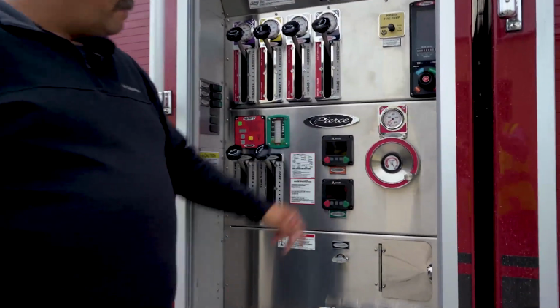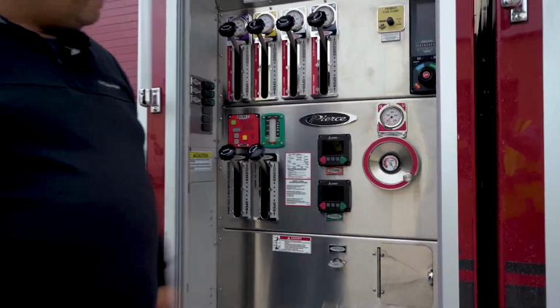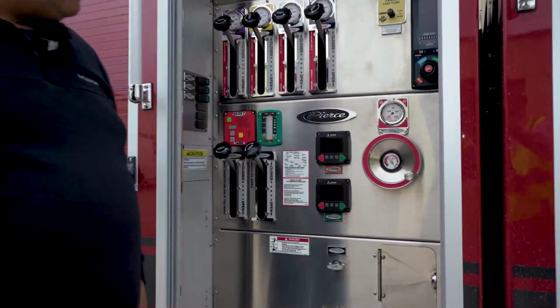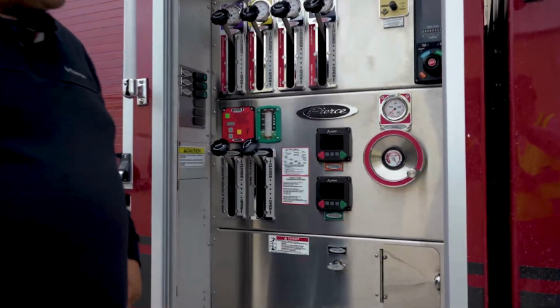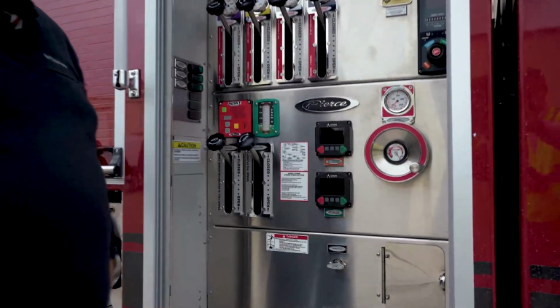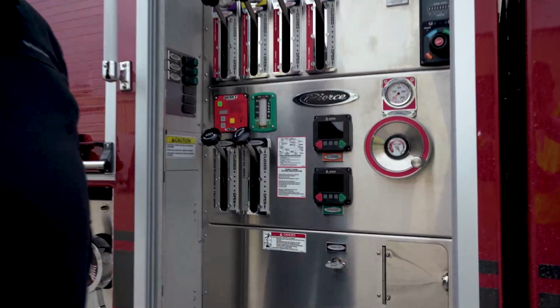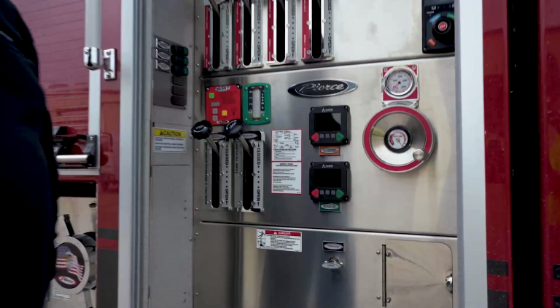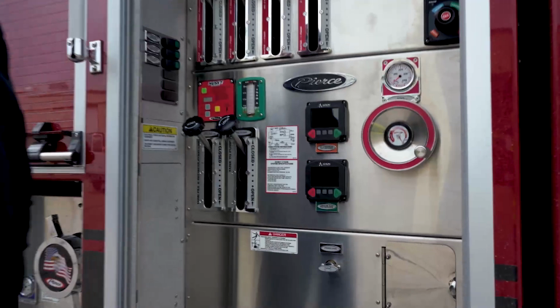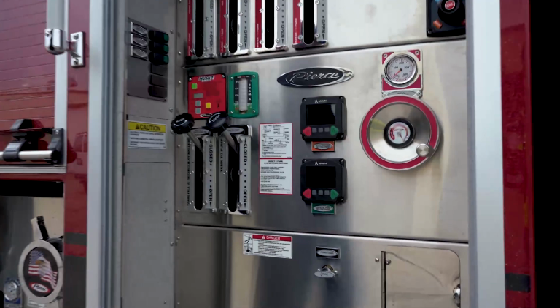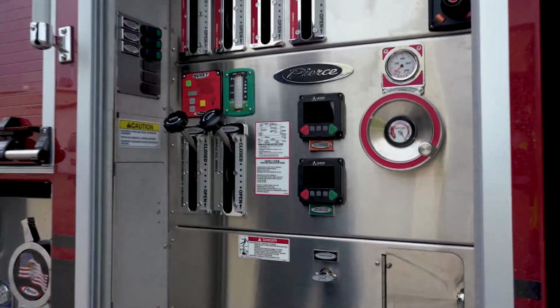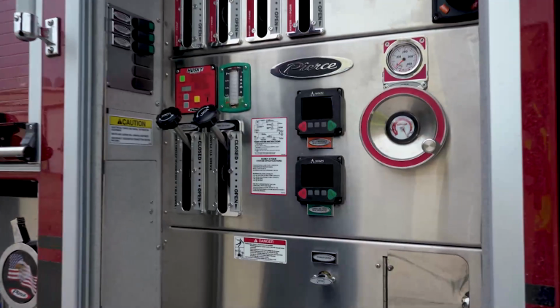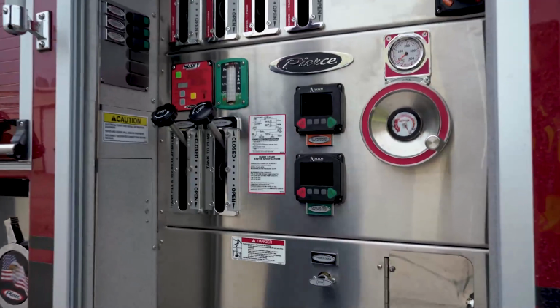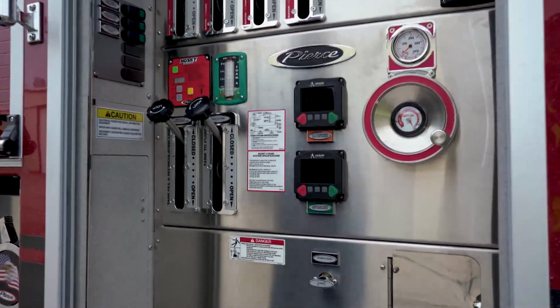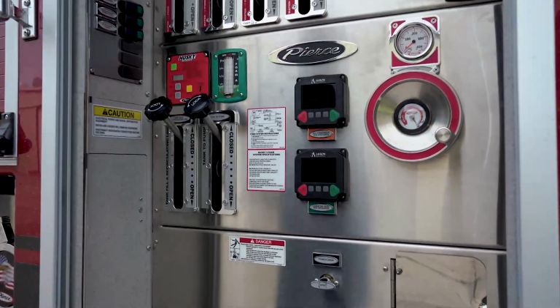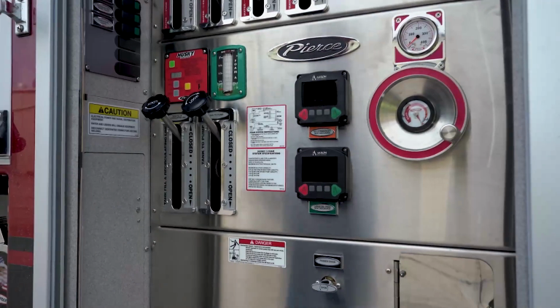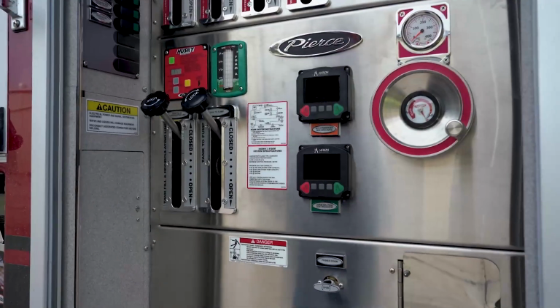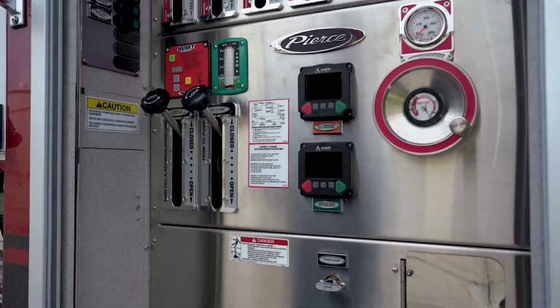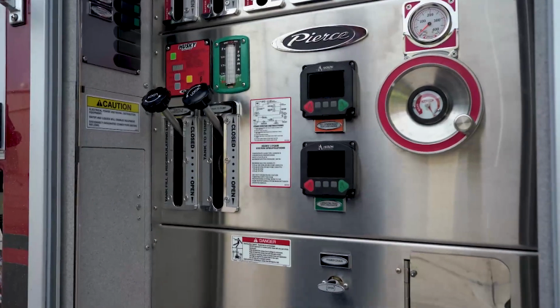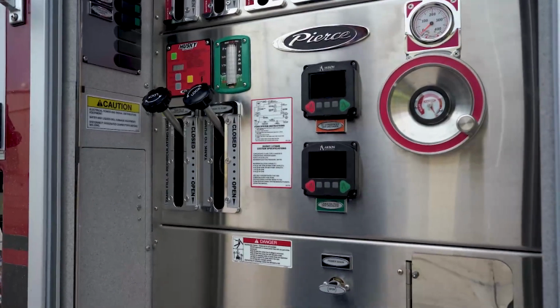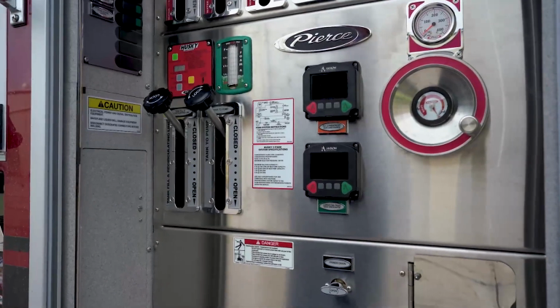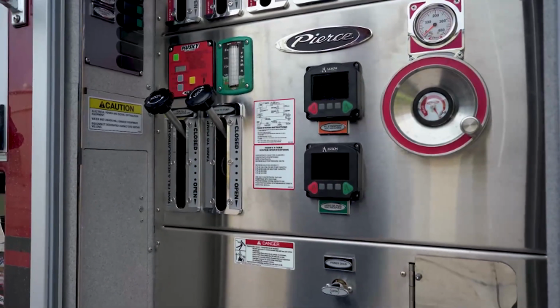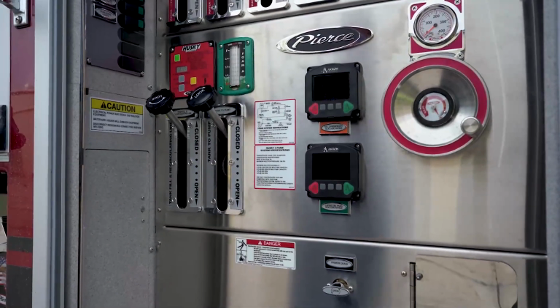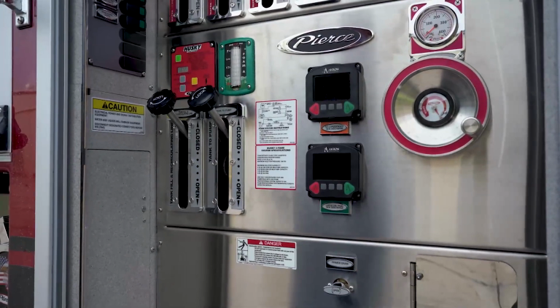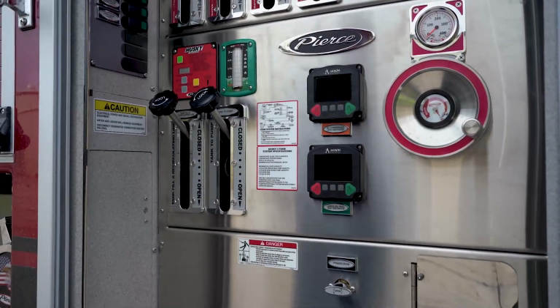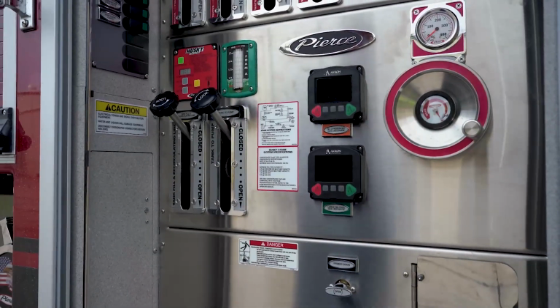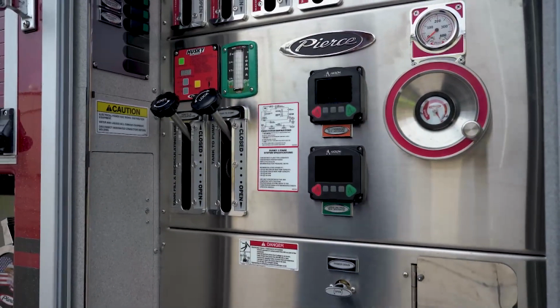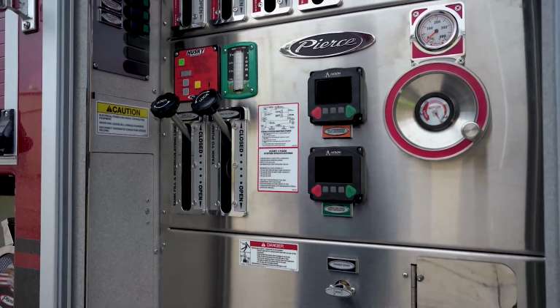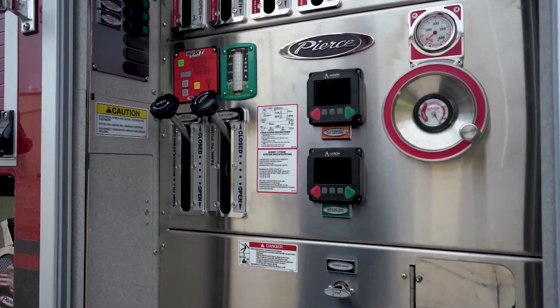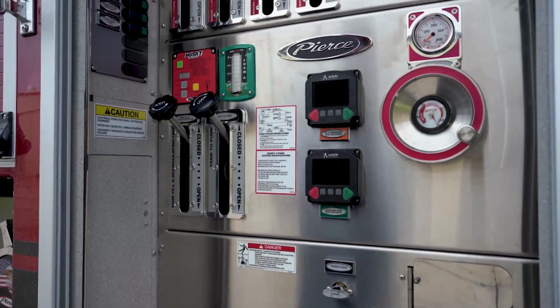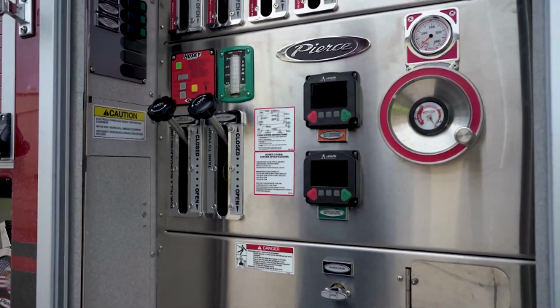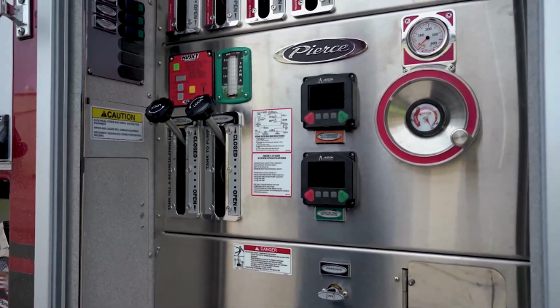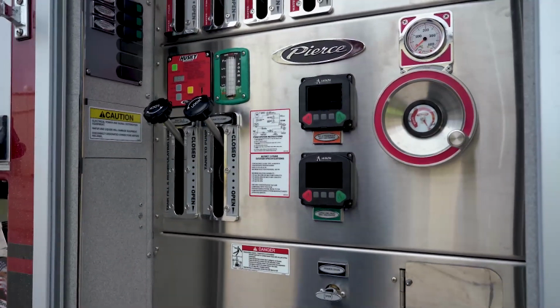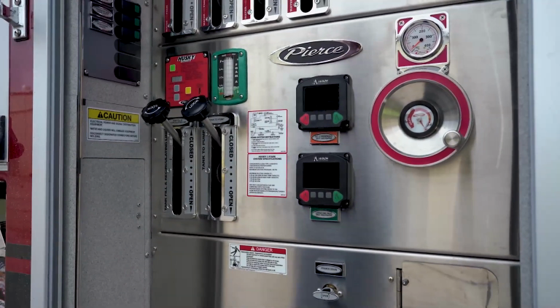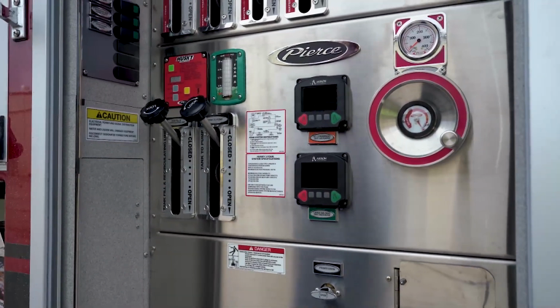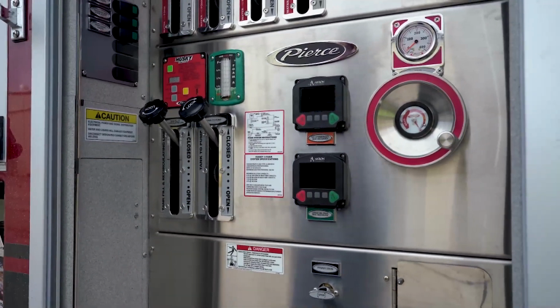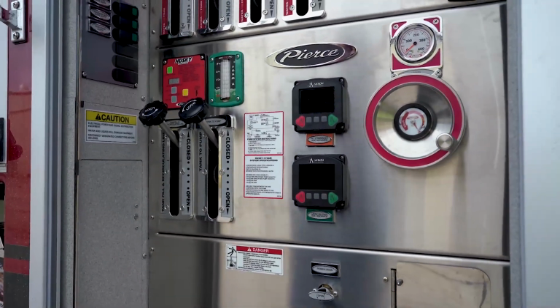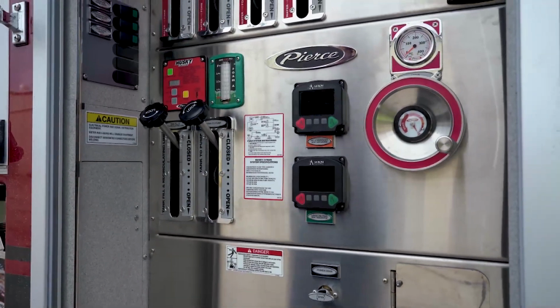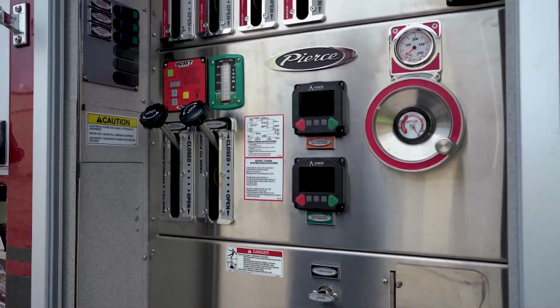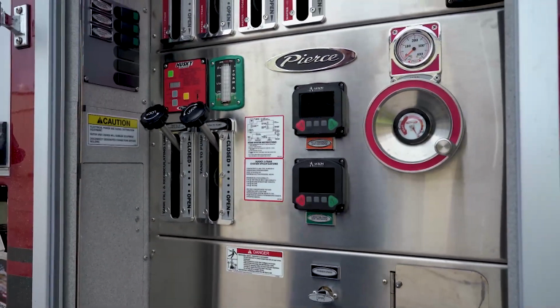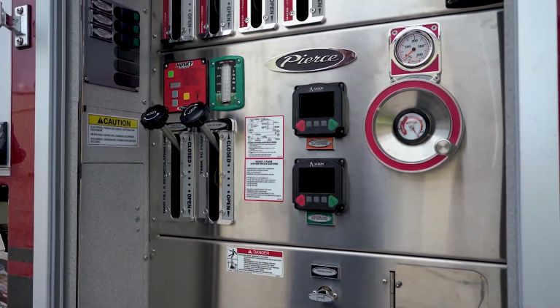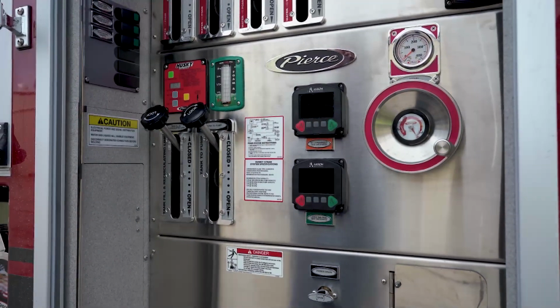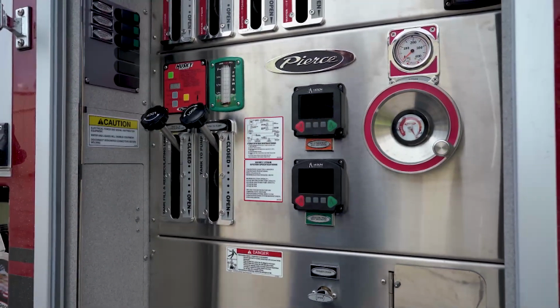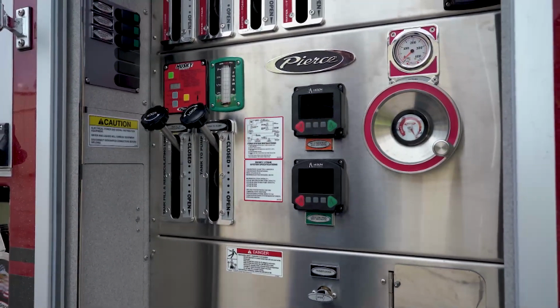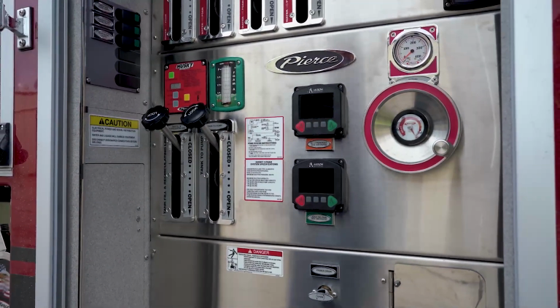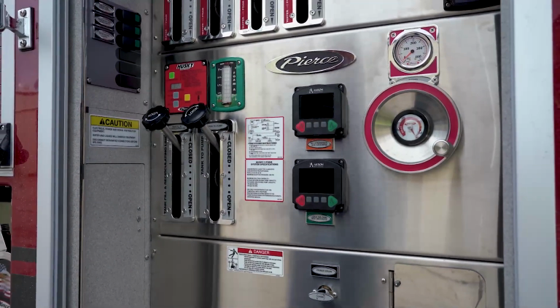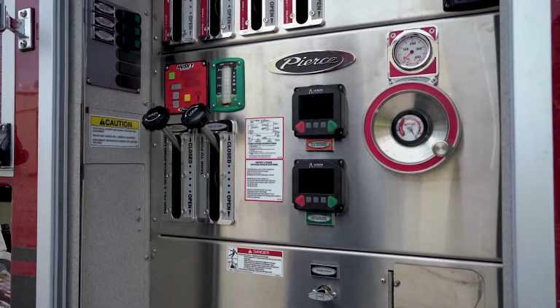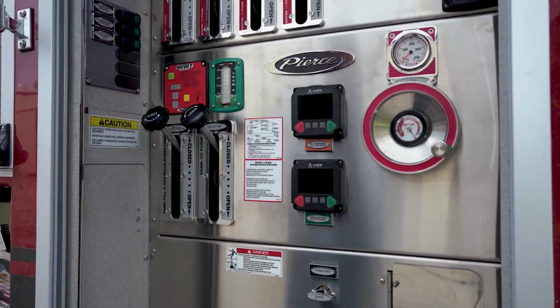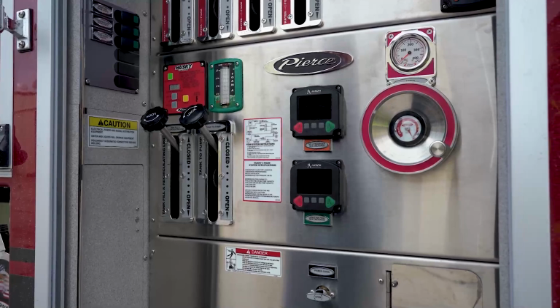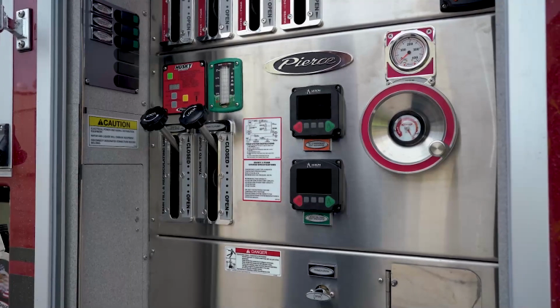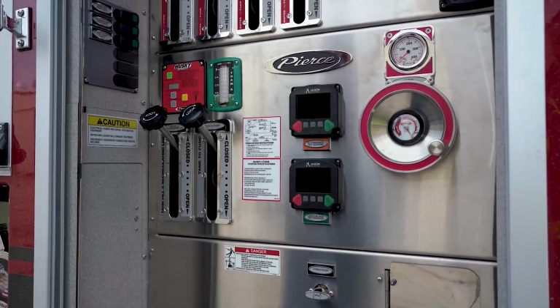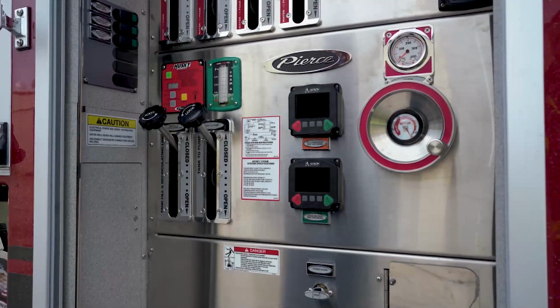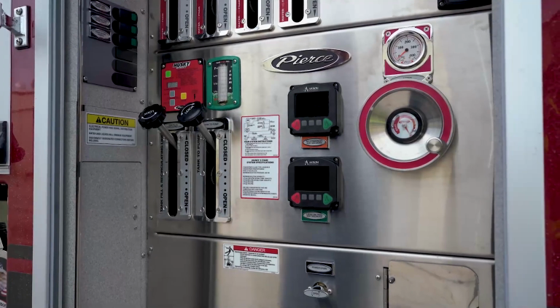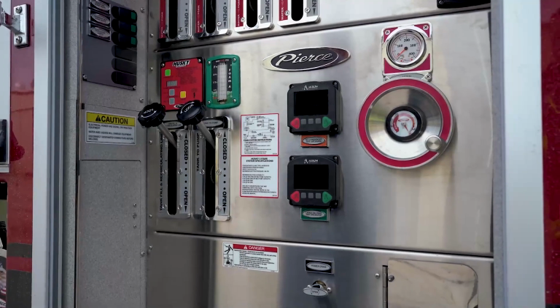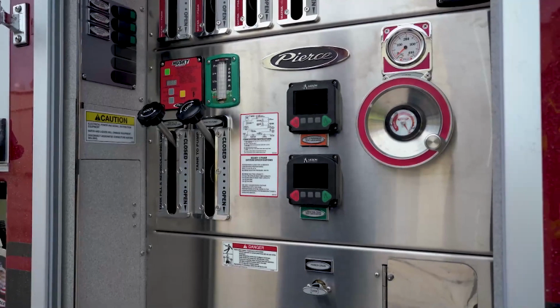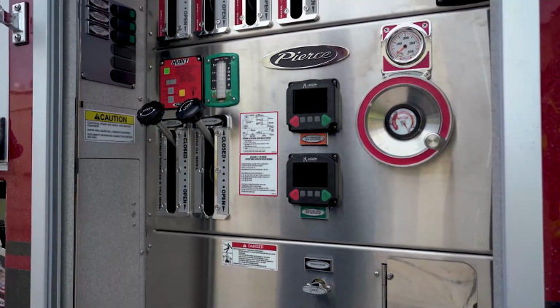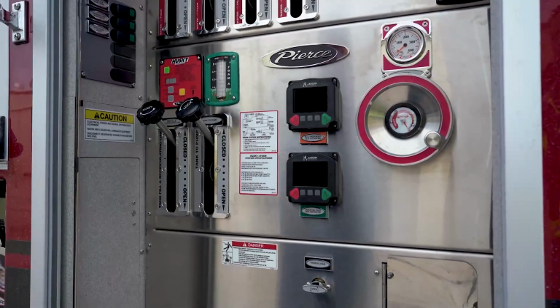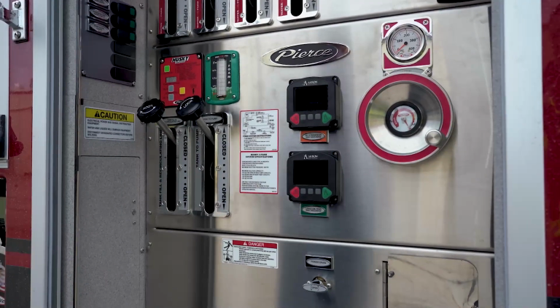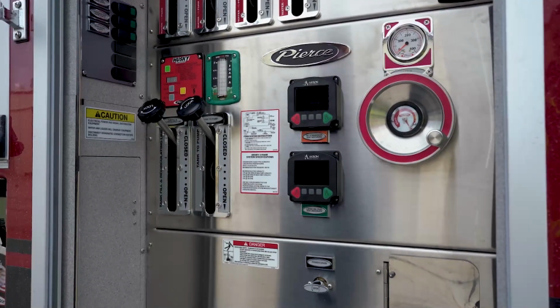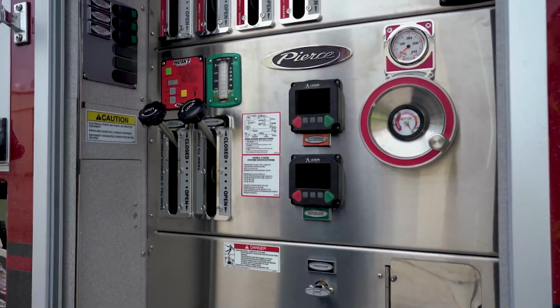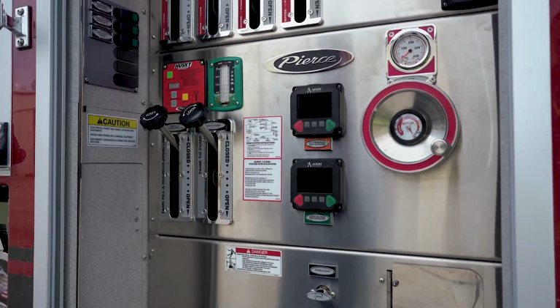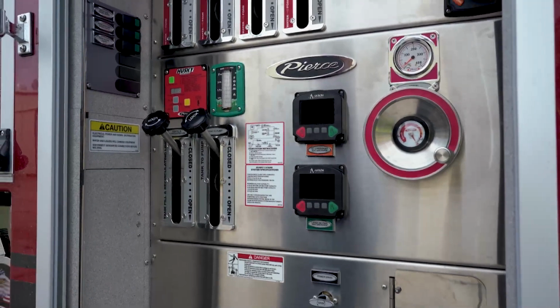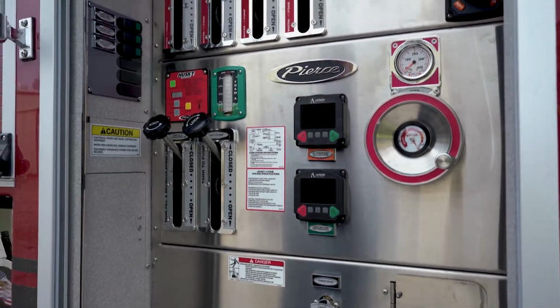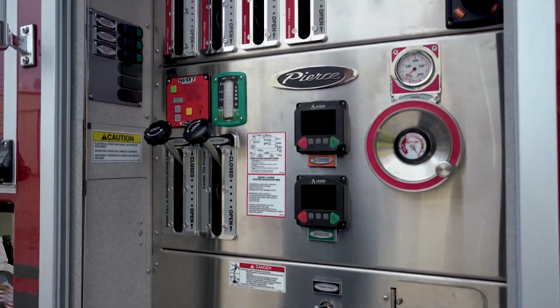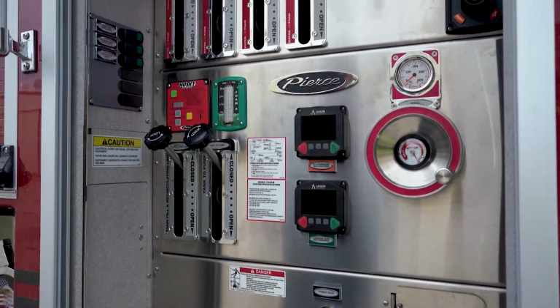These electronic valves are unbelievable — preset. You can open them 30, 60, 90 percent, or set them however you want. It's customizable for any department, however they want to set it up.